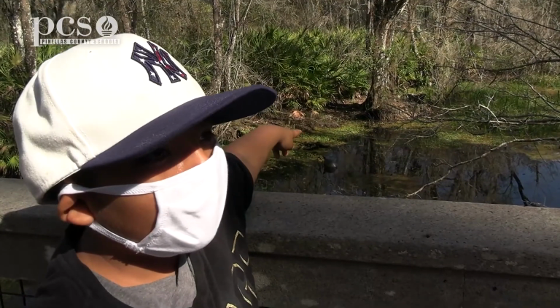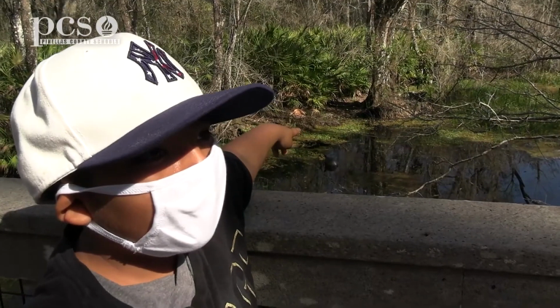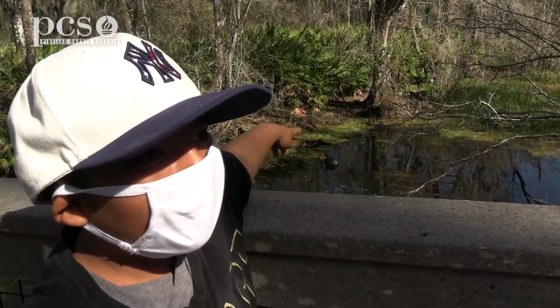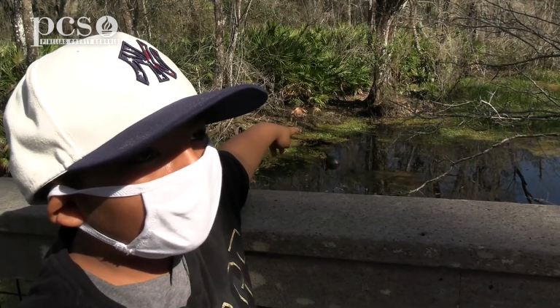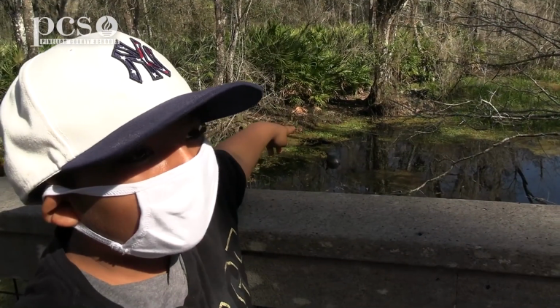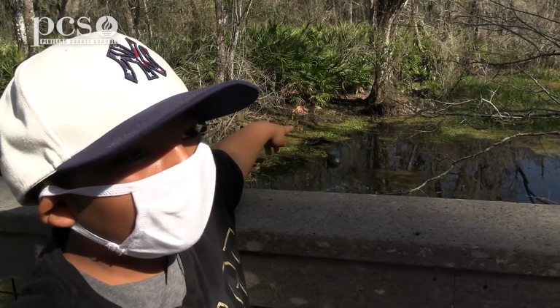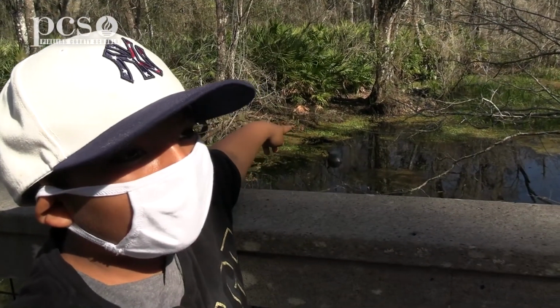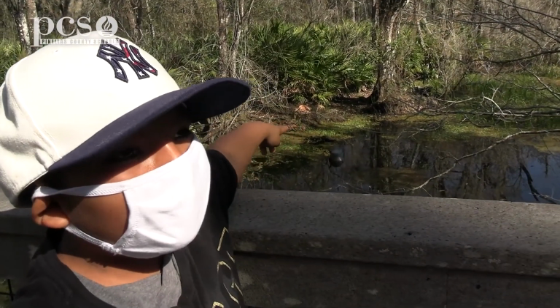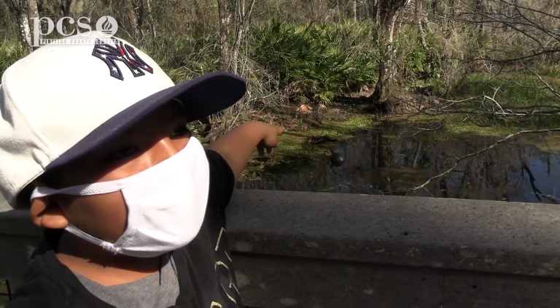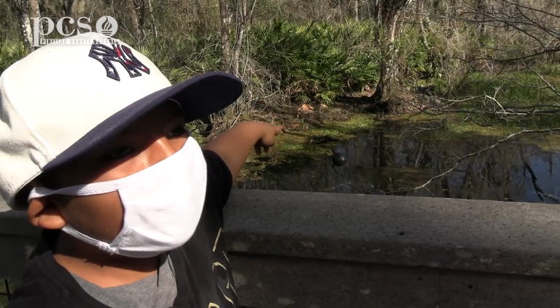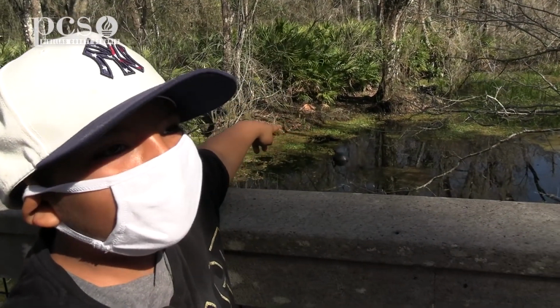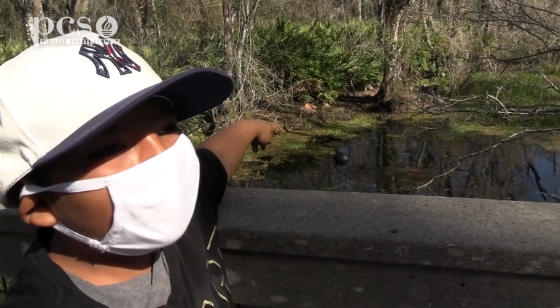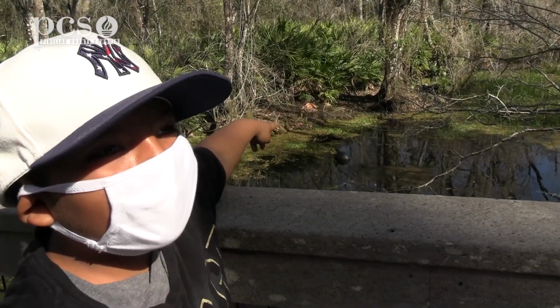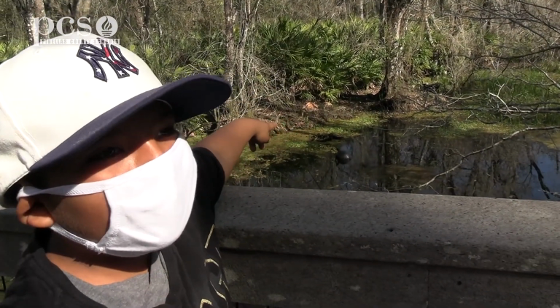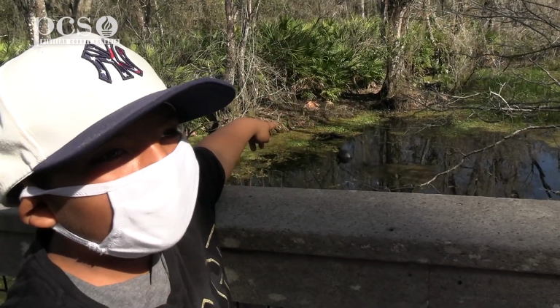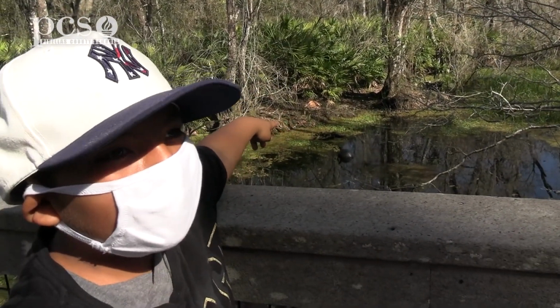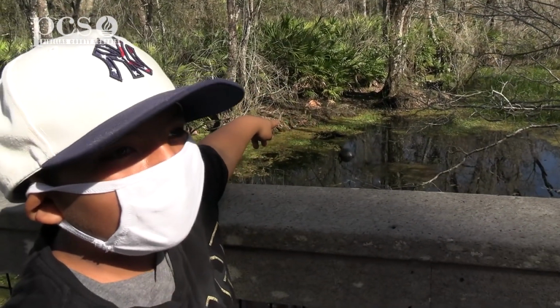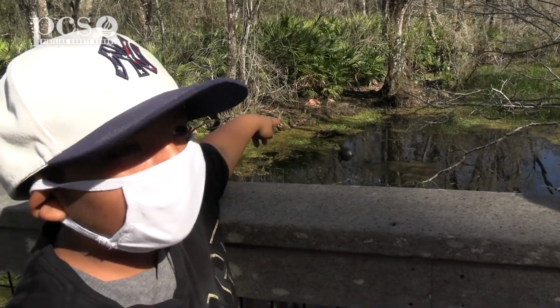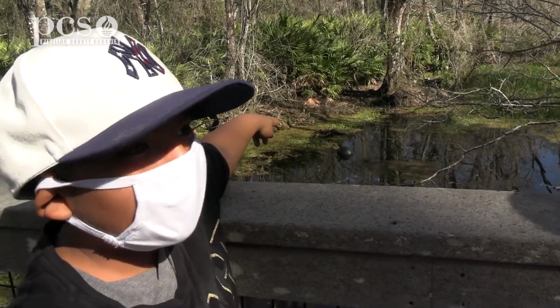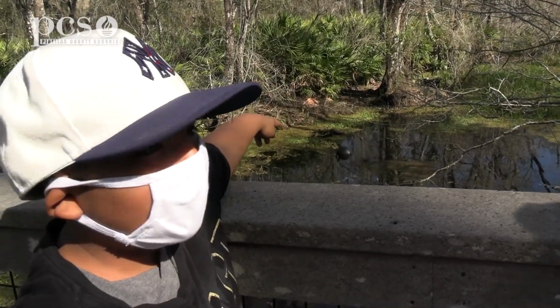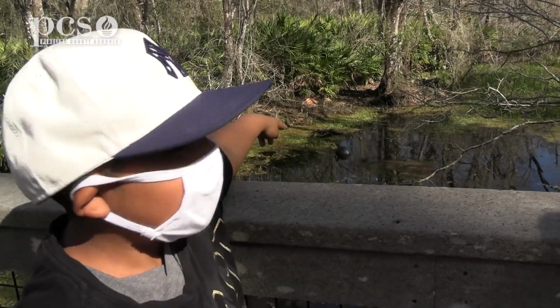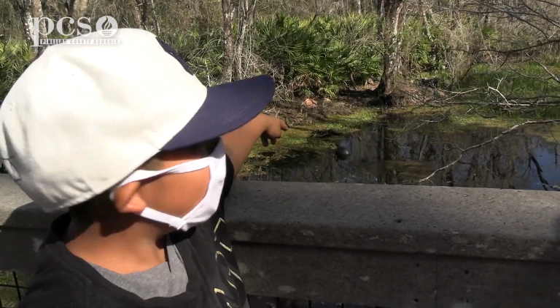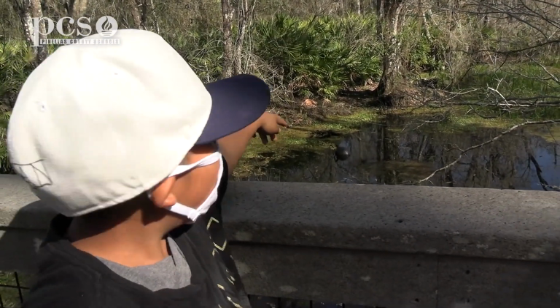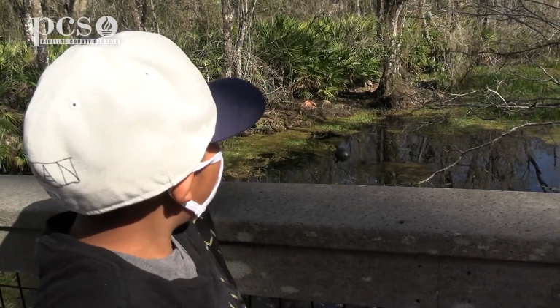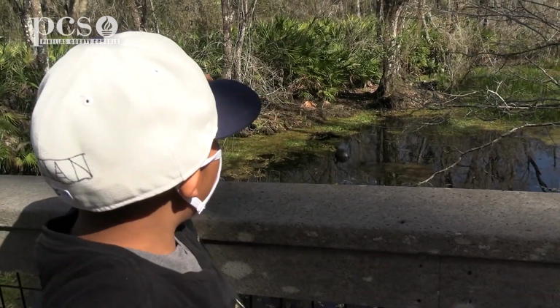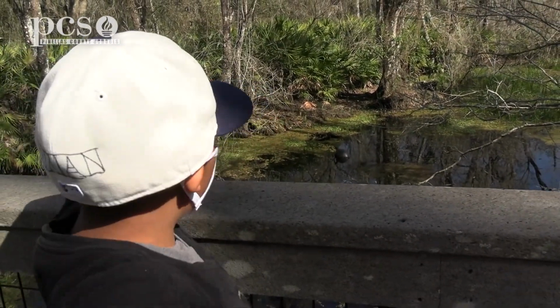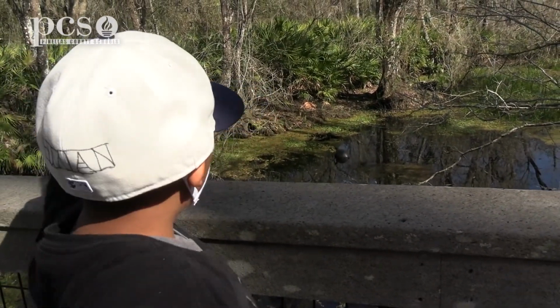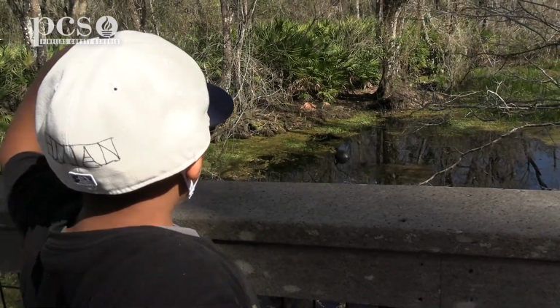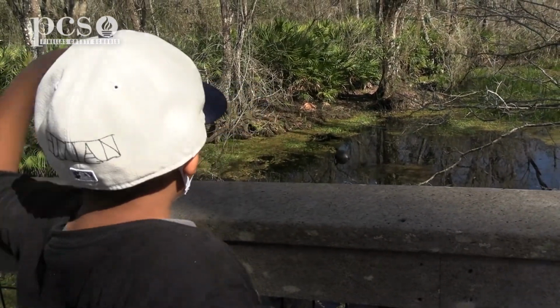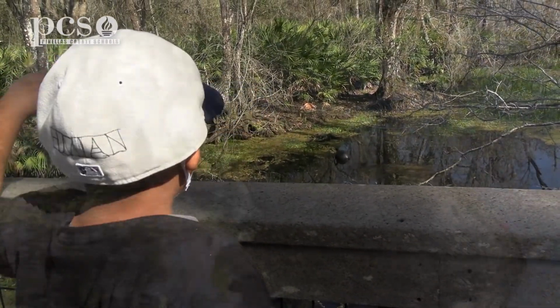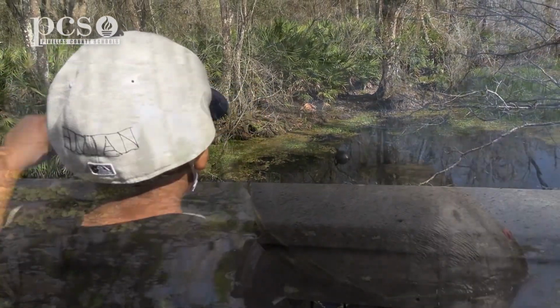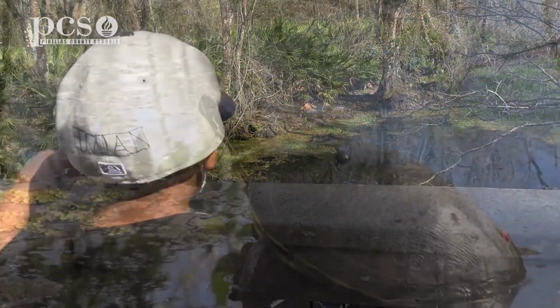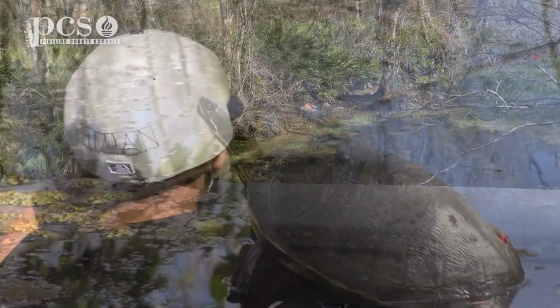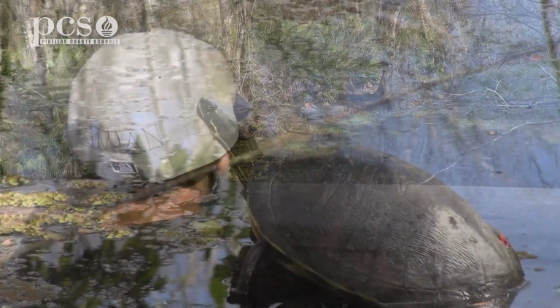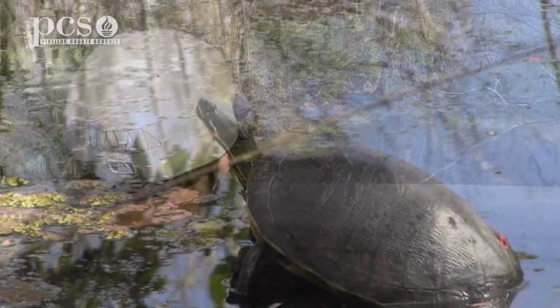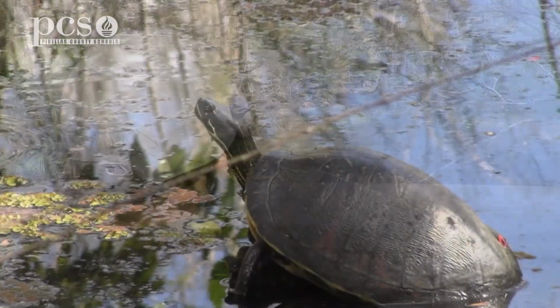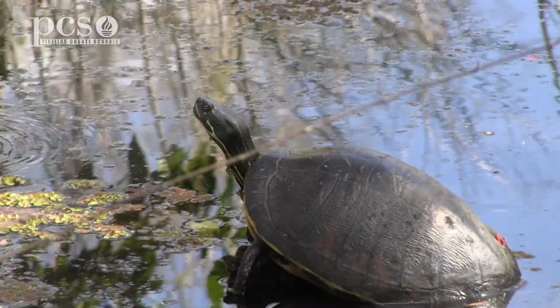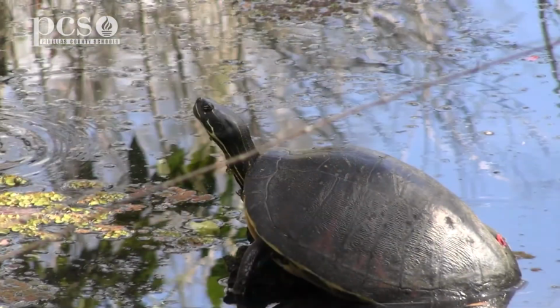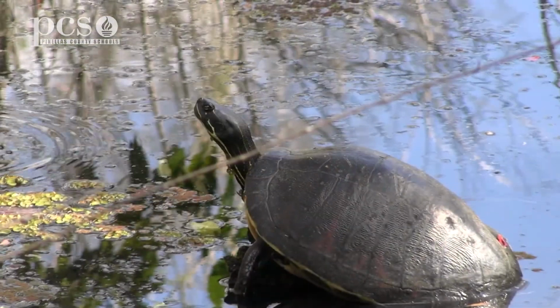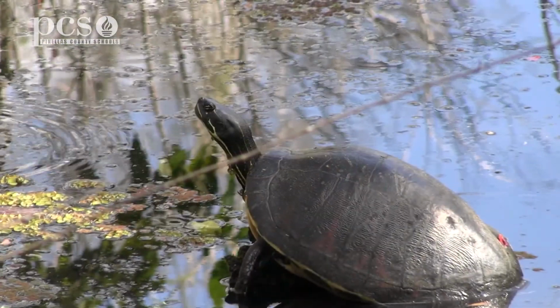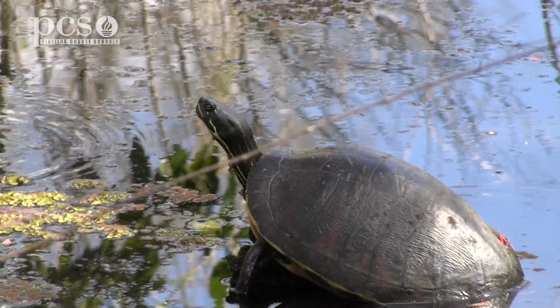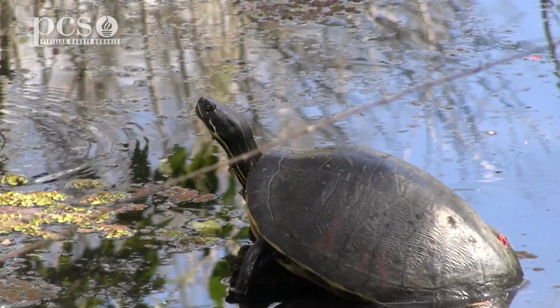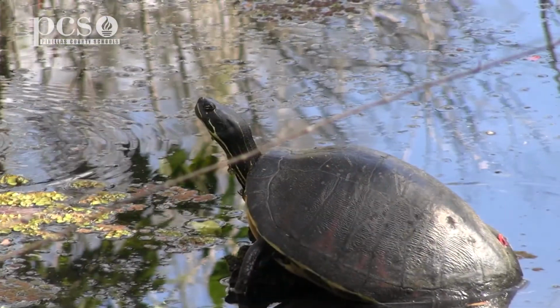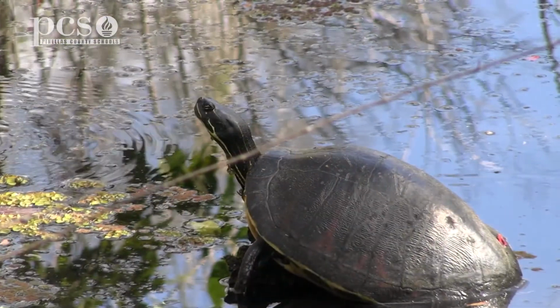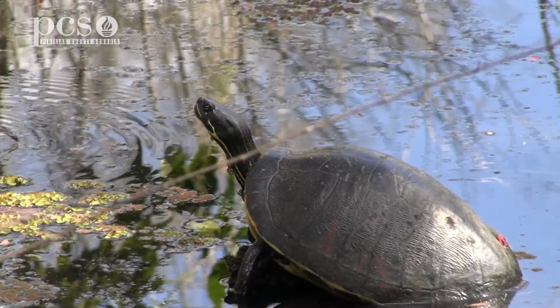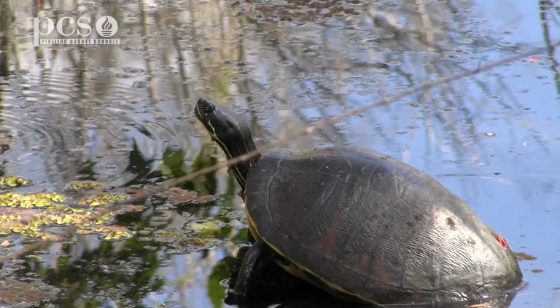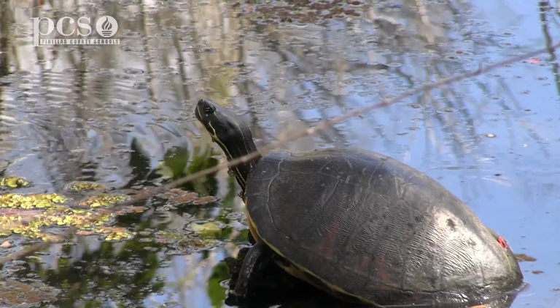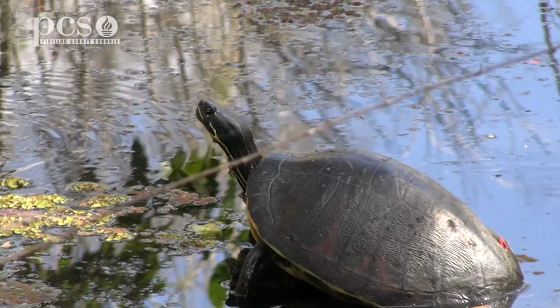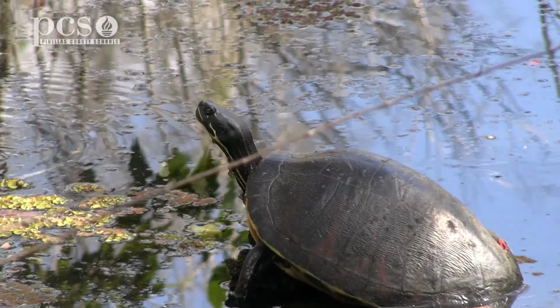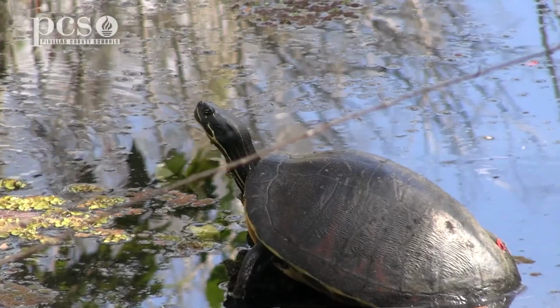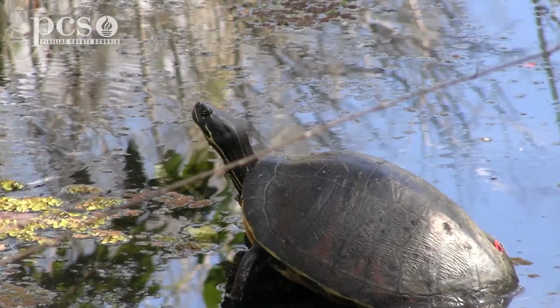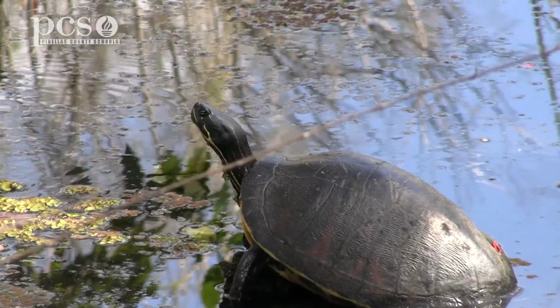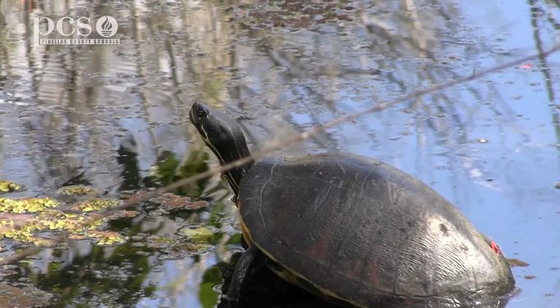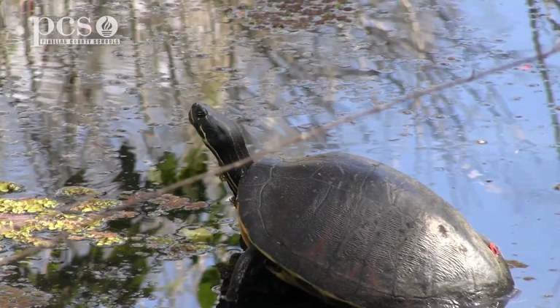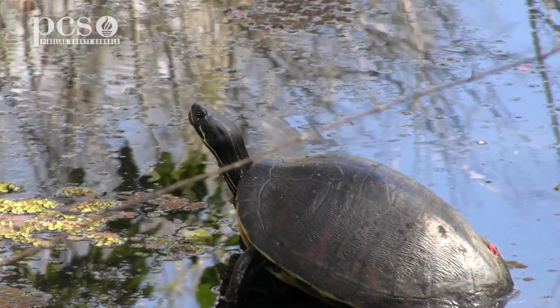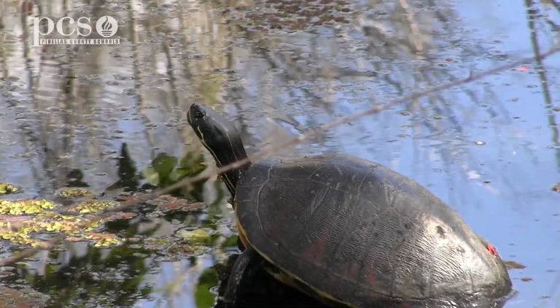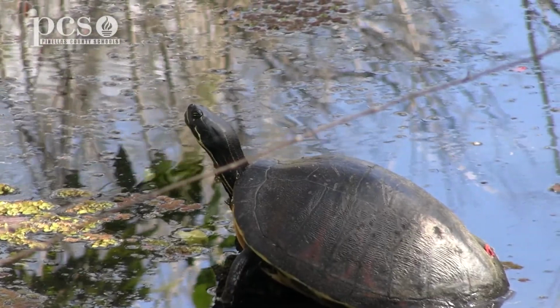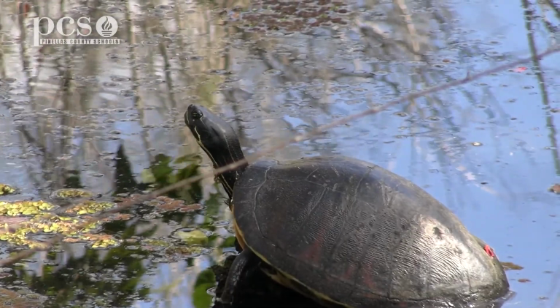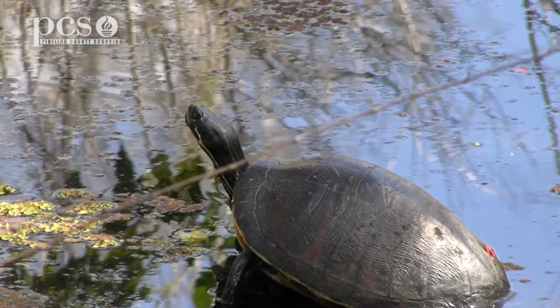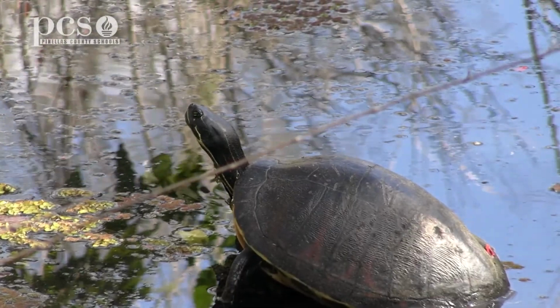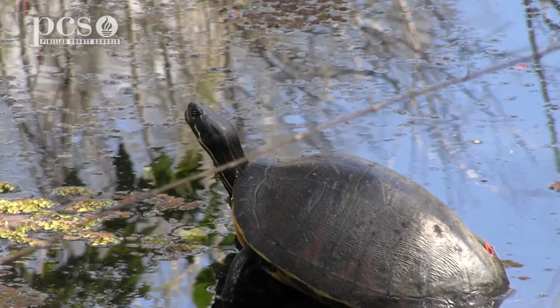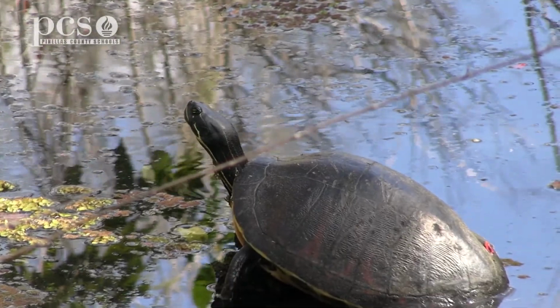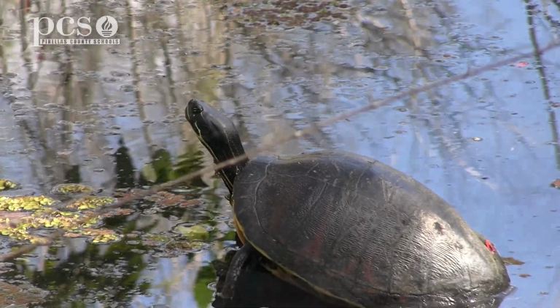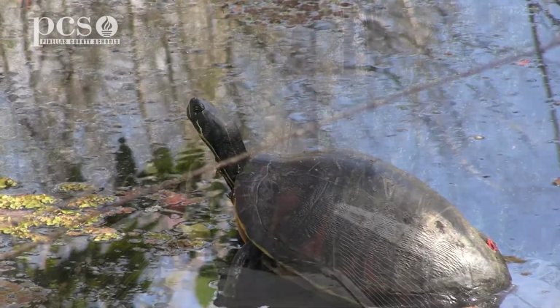You have to be quiet or it's going to leave. So this is a turtle — it does live in the water. Tortoises live on land.